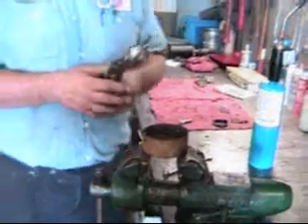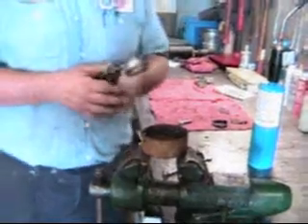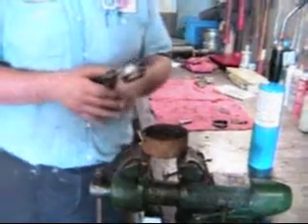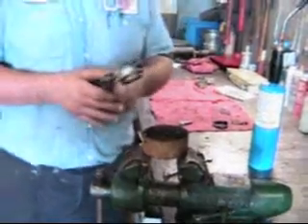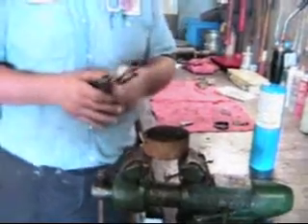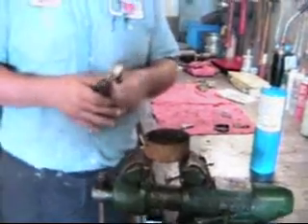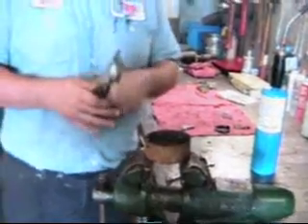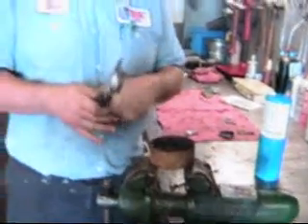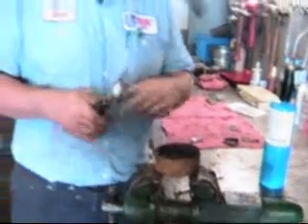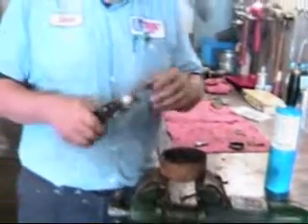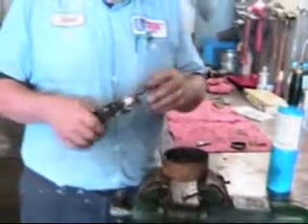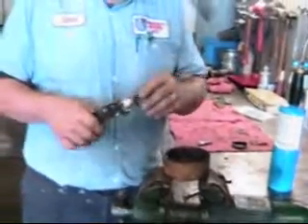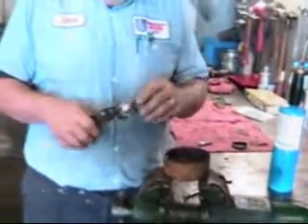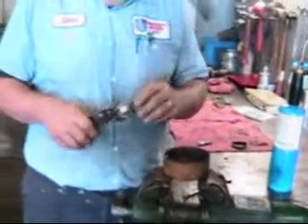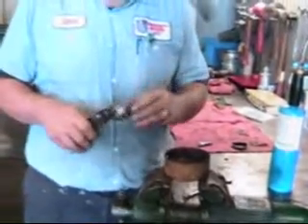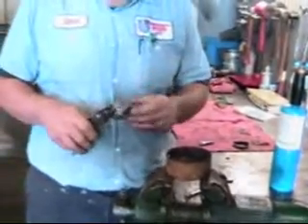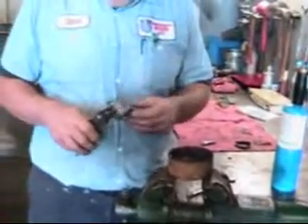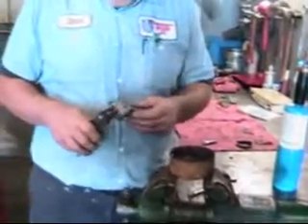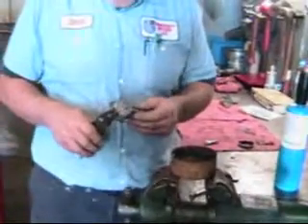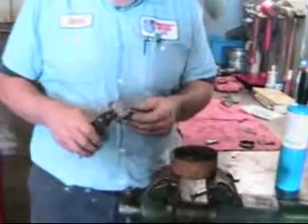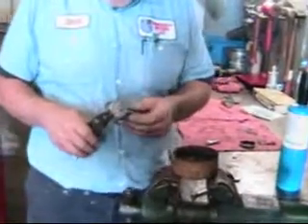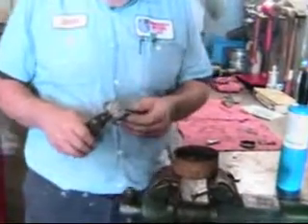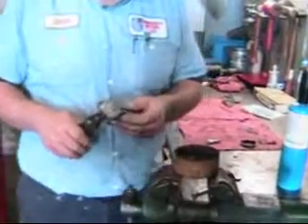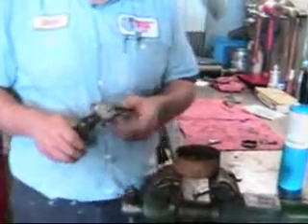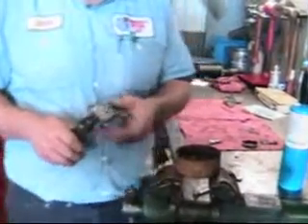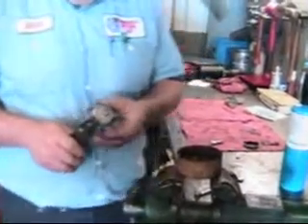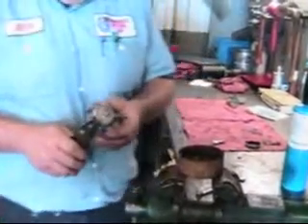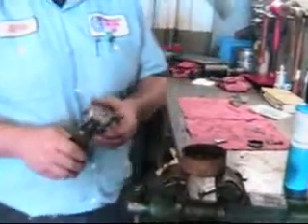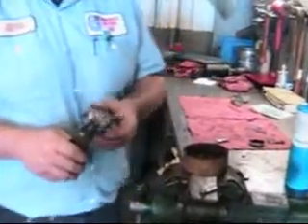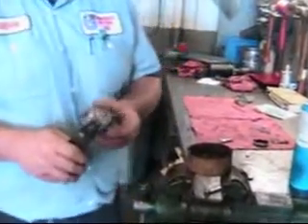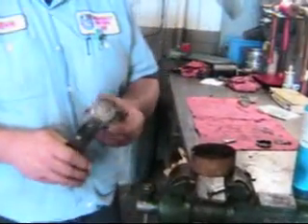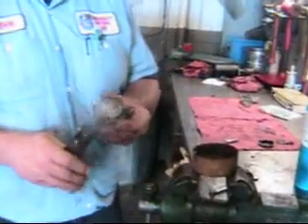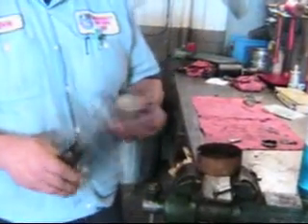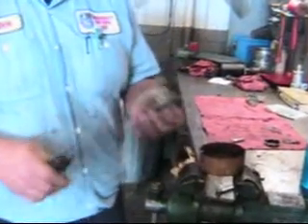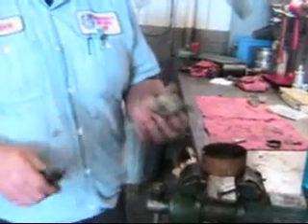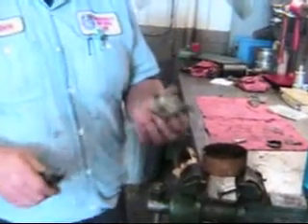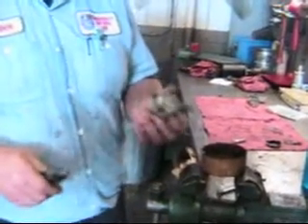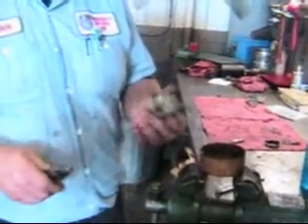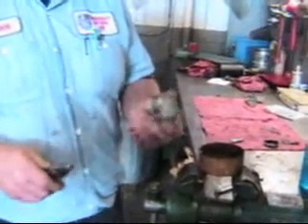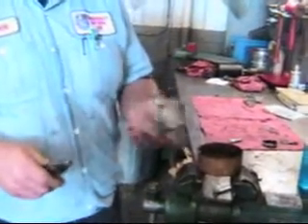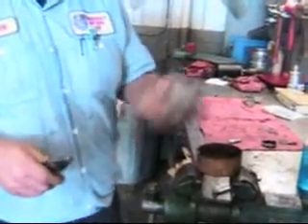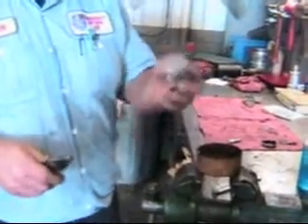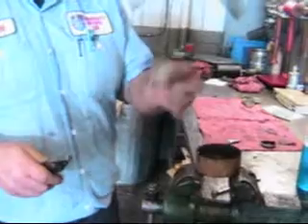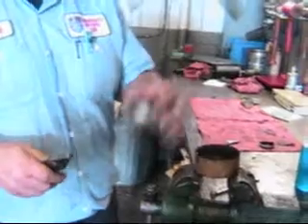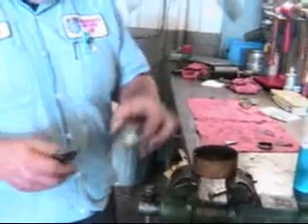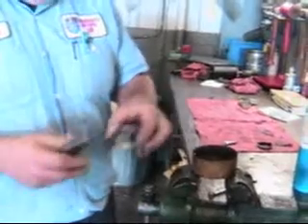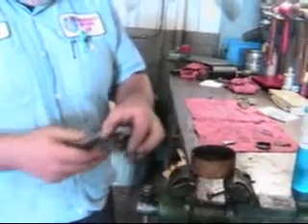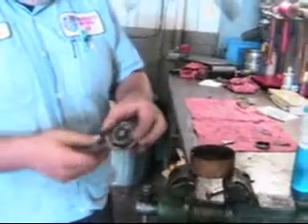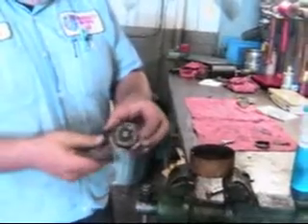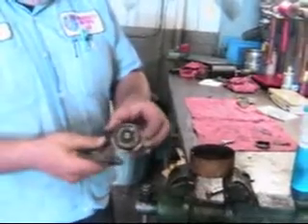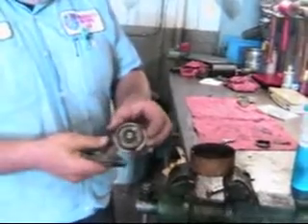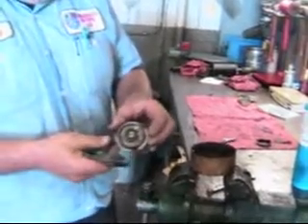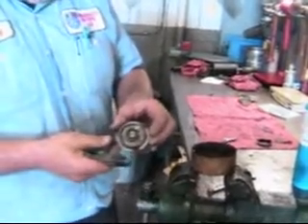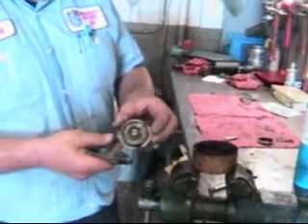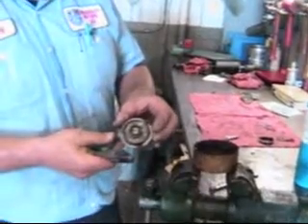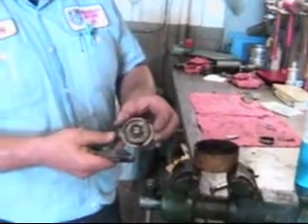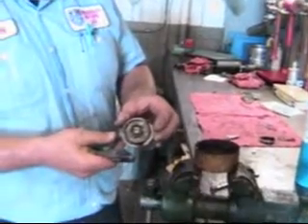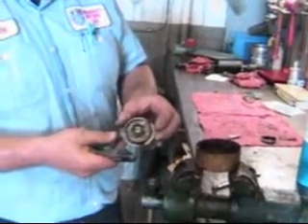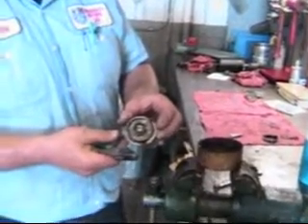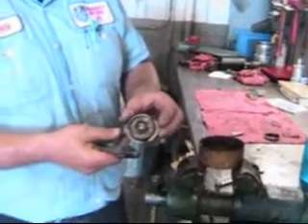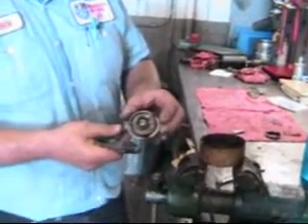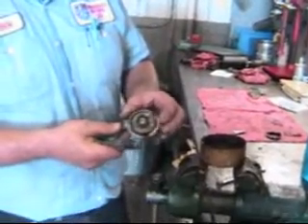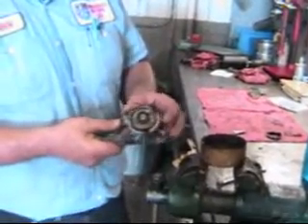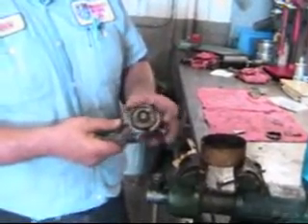Hi, I'm John Twist. If you've already watched the Stromberg video, we're going to show you how to calibrate the automatic choke heat mass.